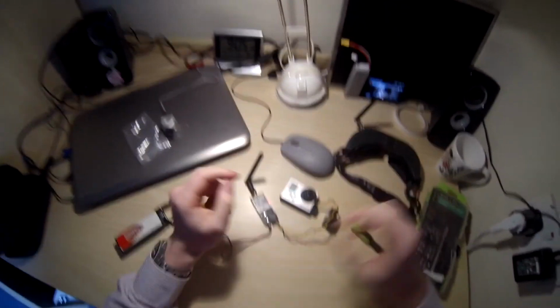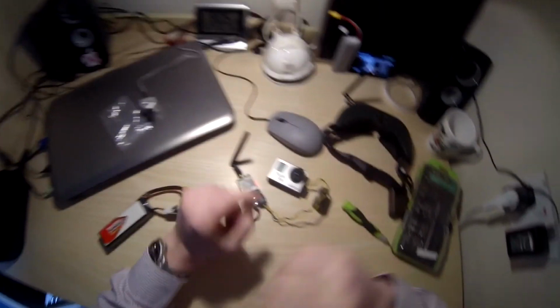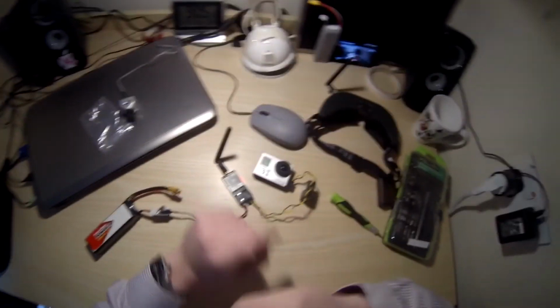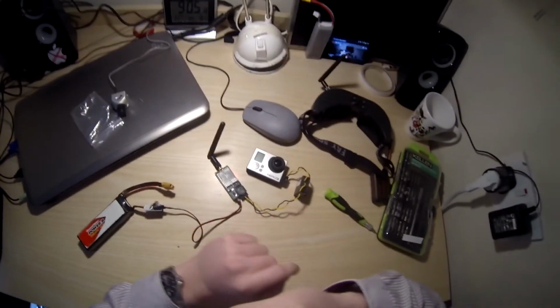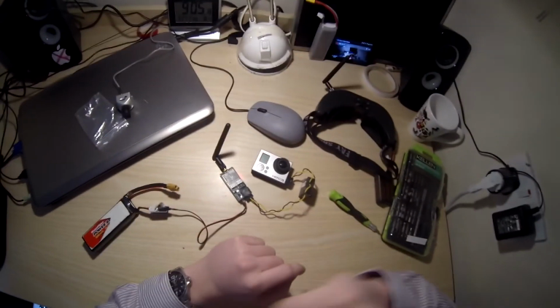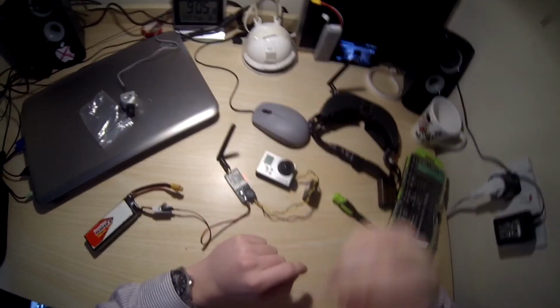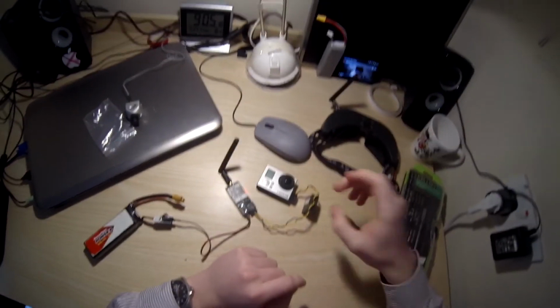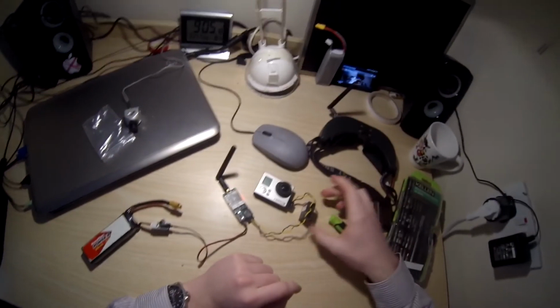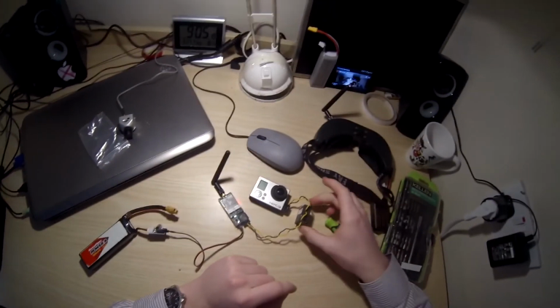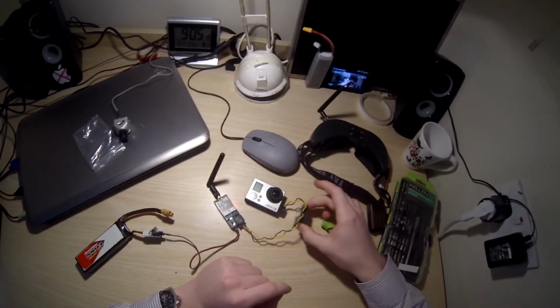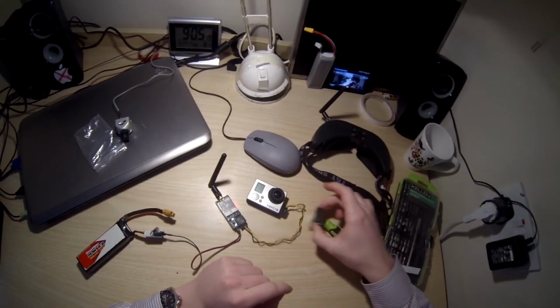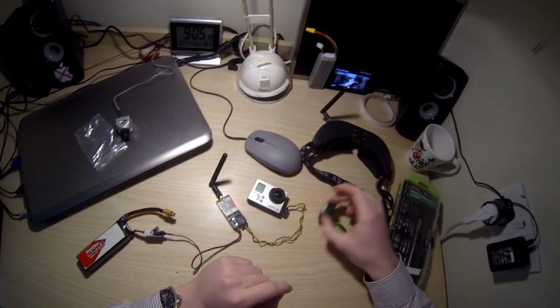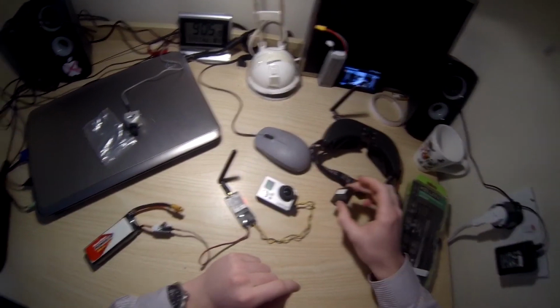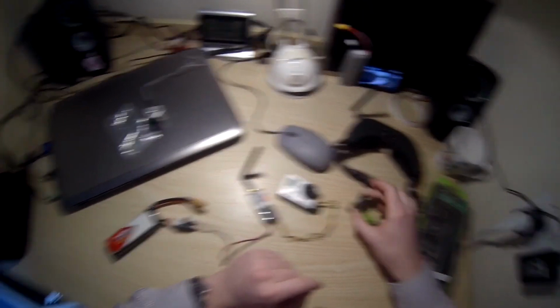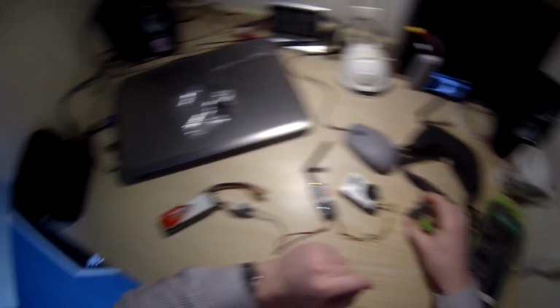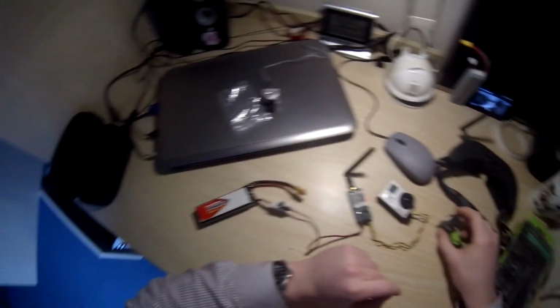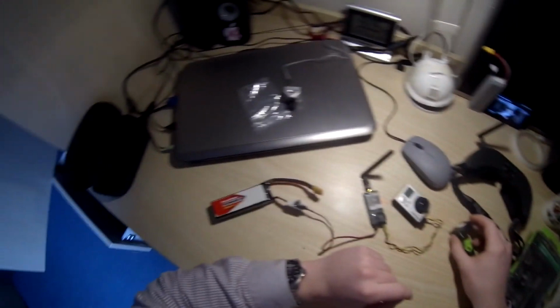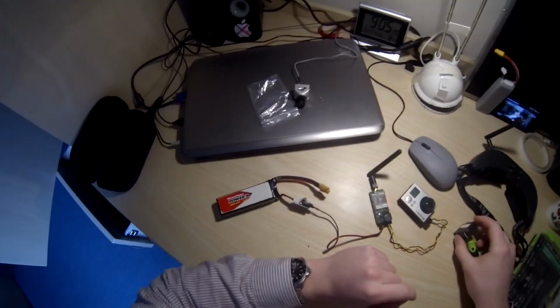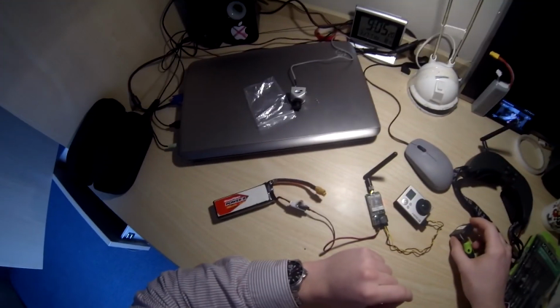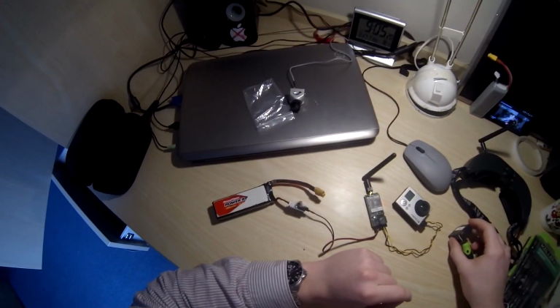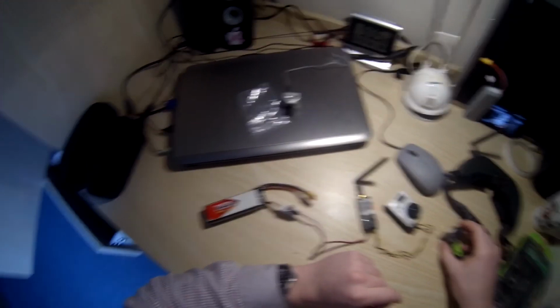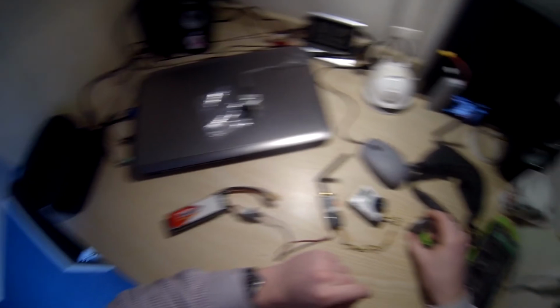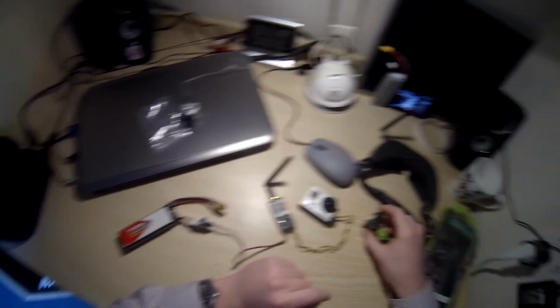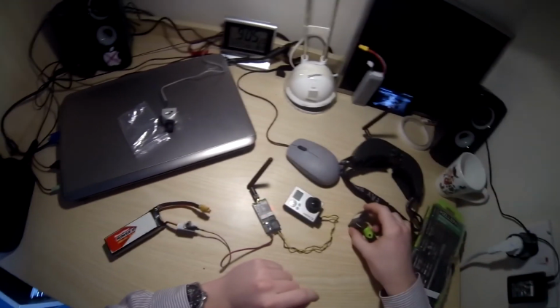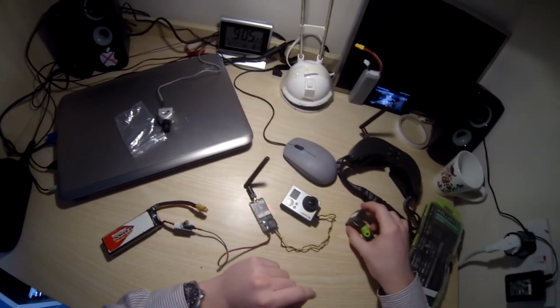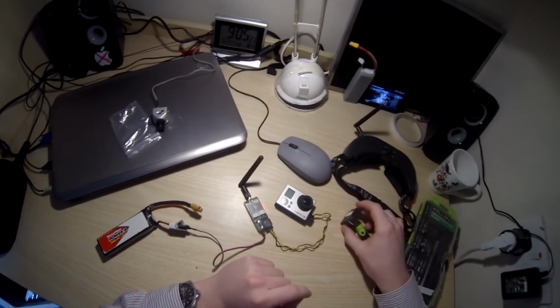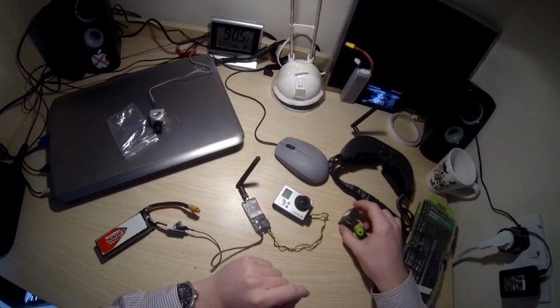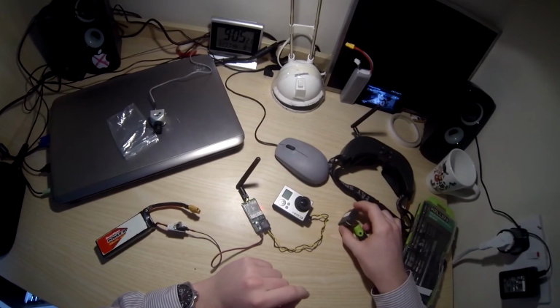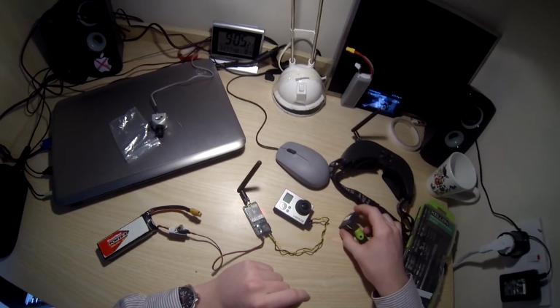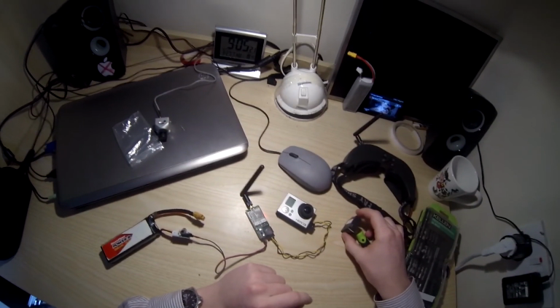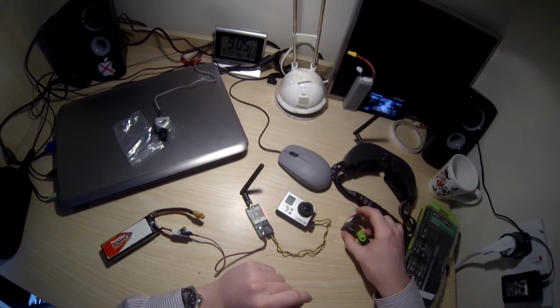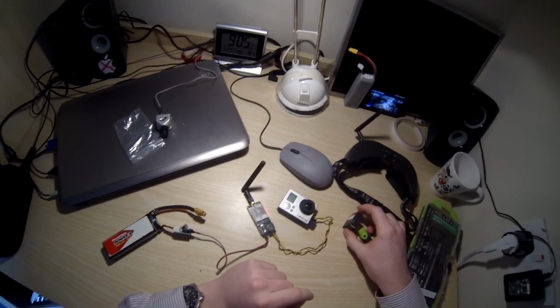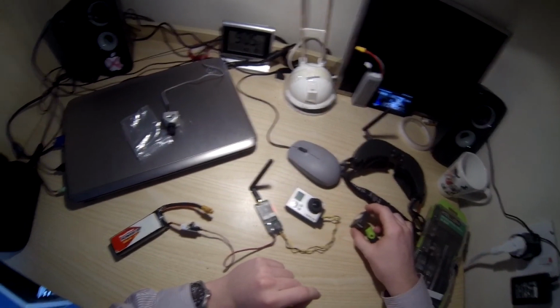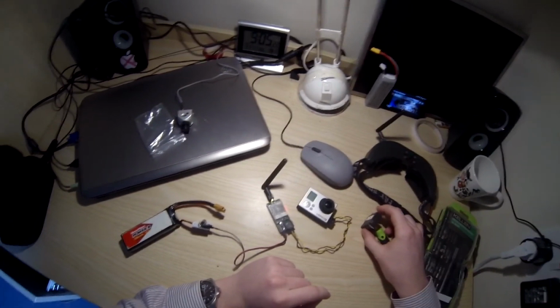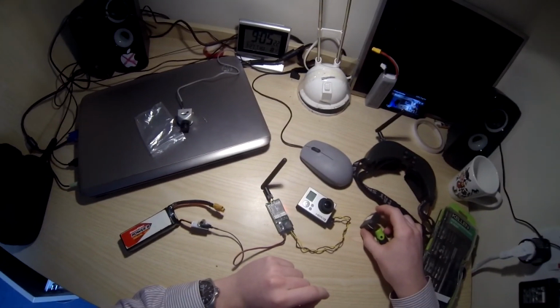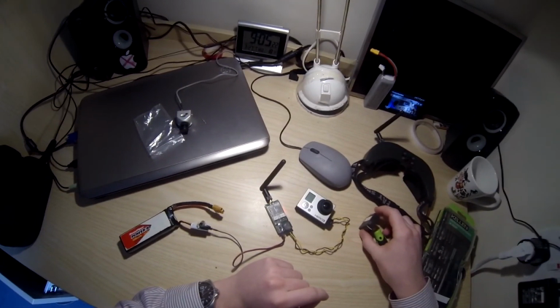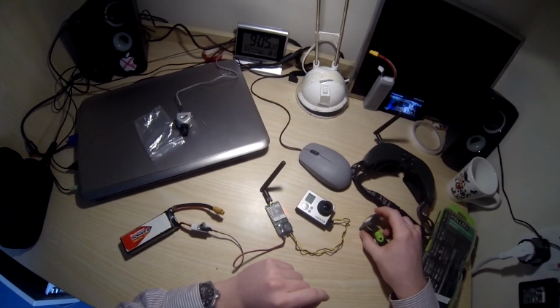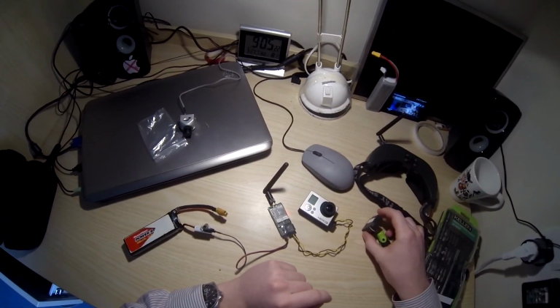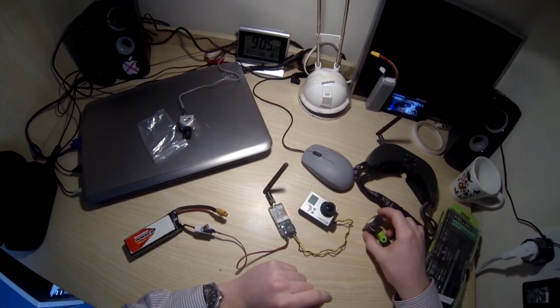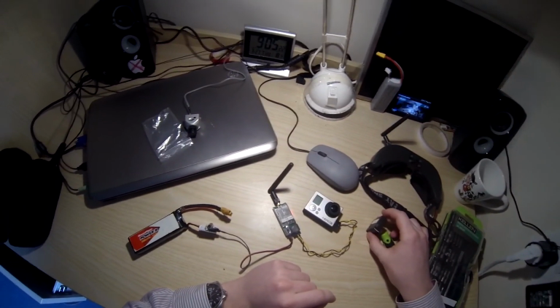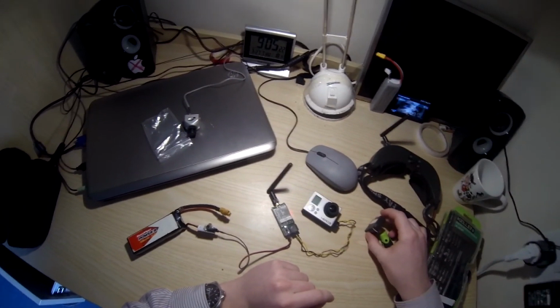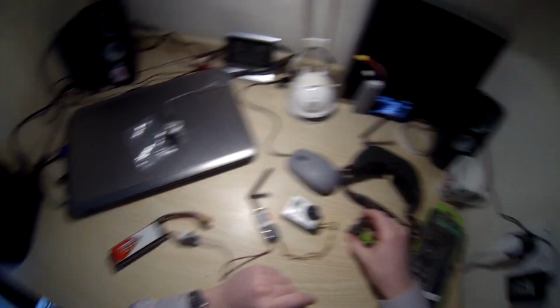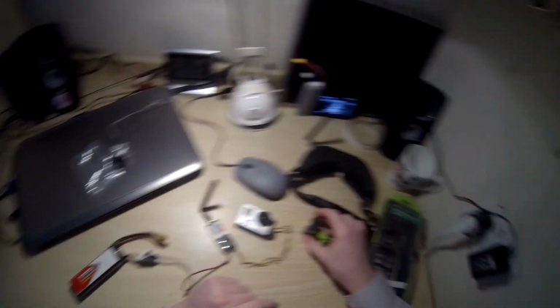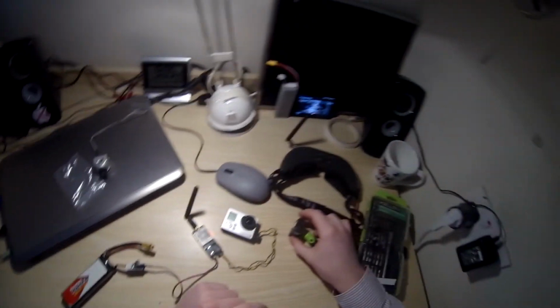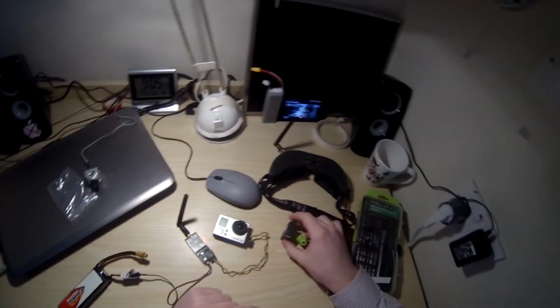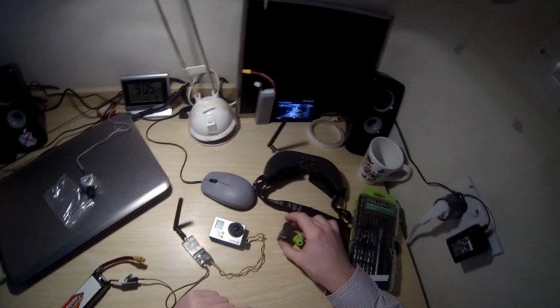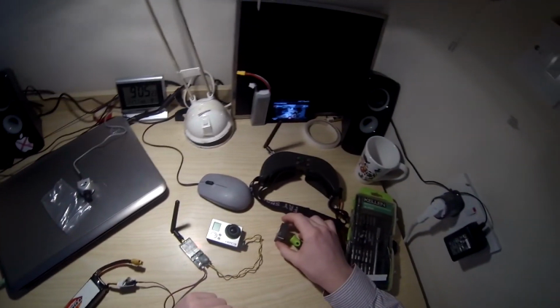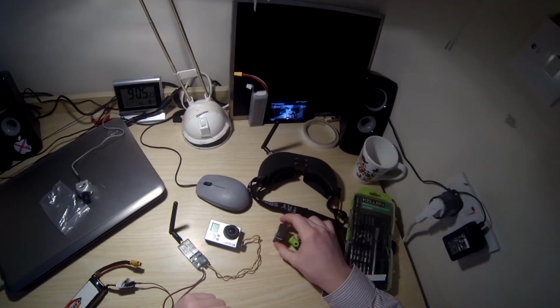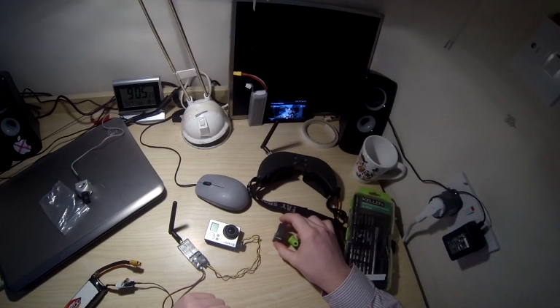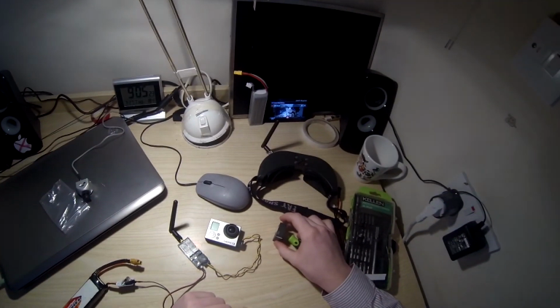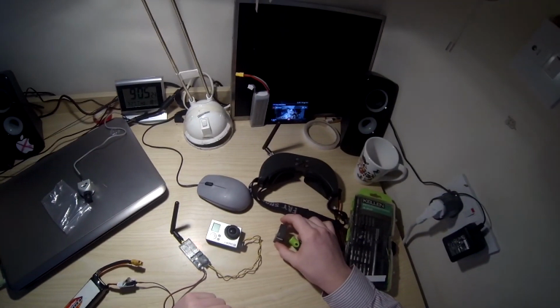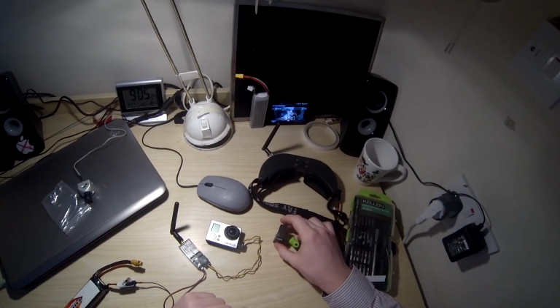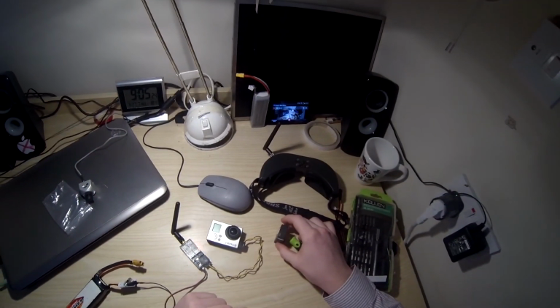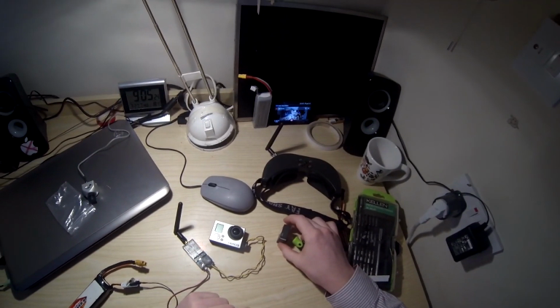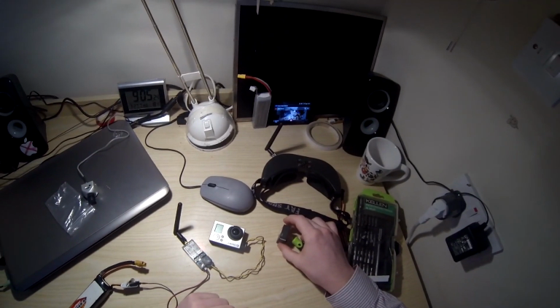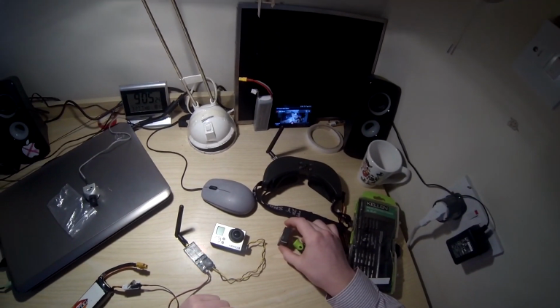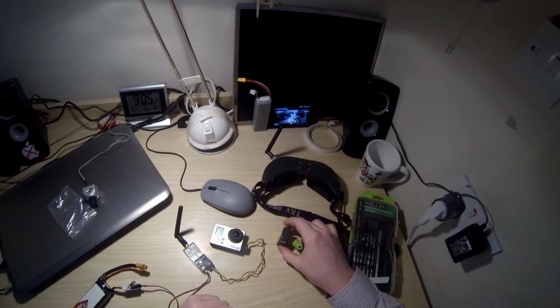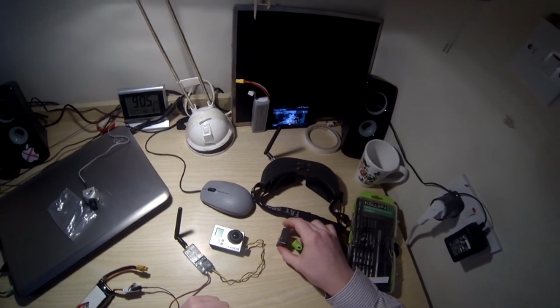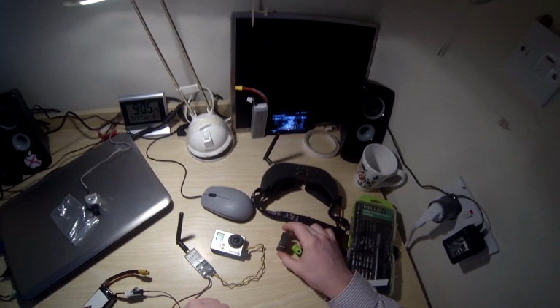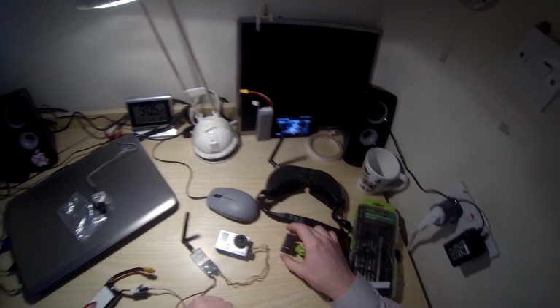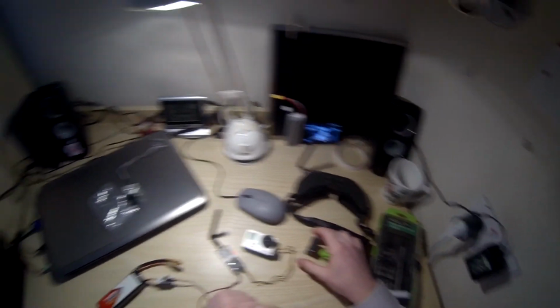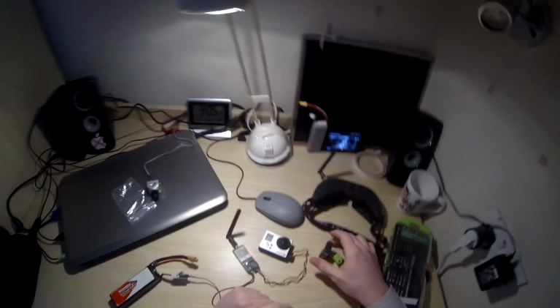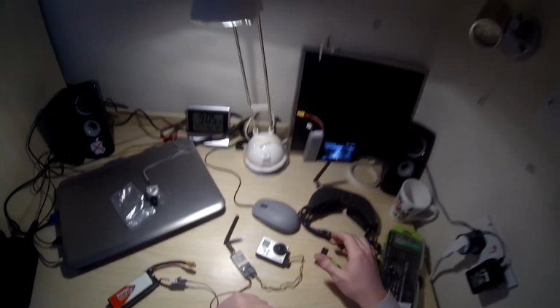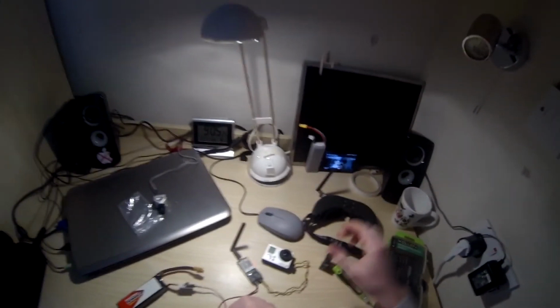So yeah, that's how to connect your GoPro to the Fatsharks. Hope you enjoyed it. Thanks for watching.